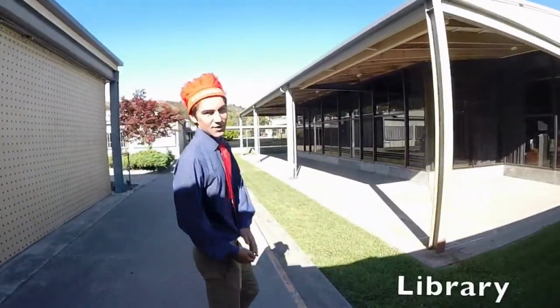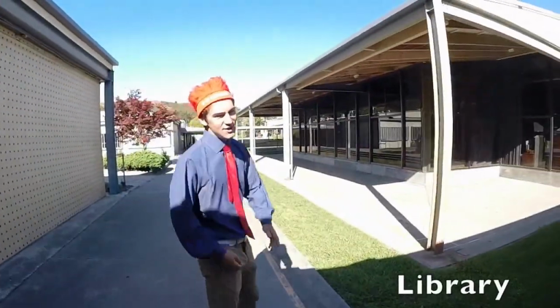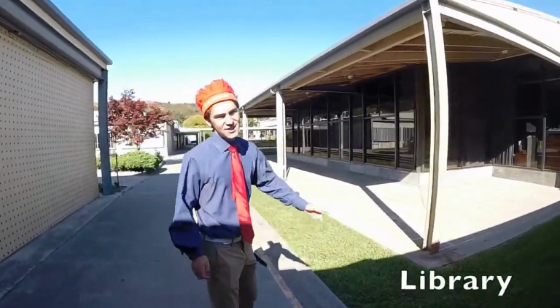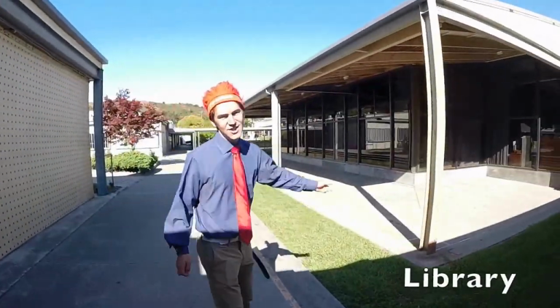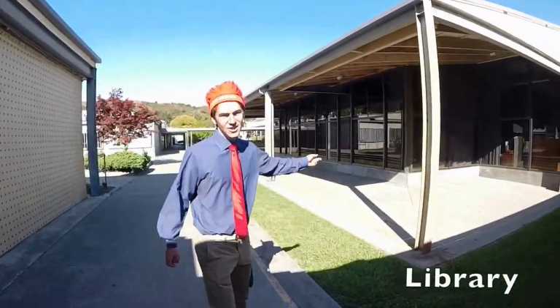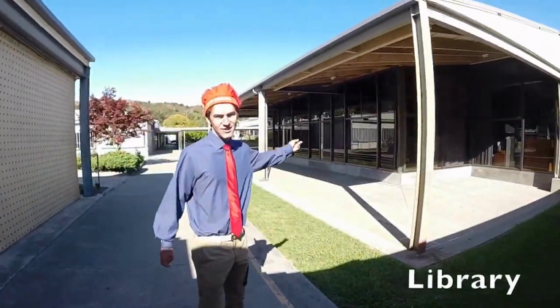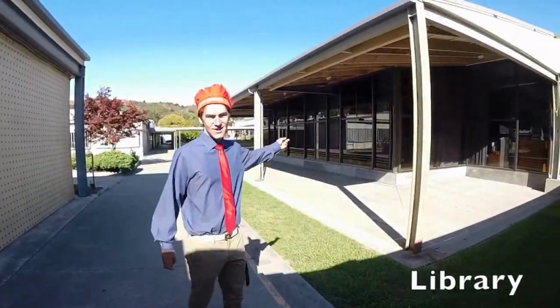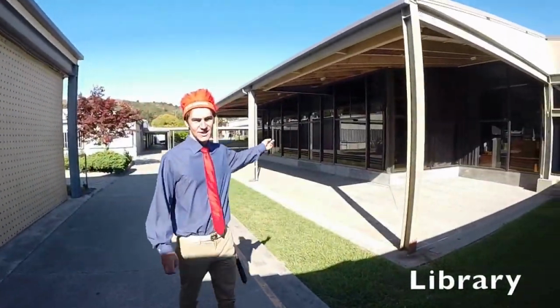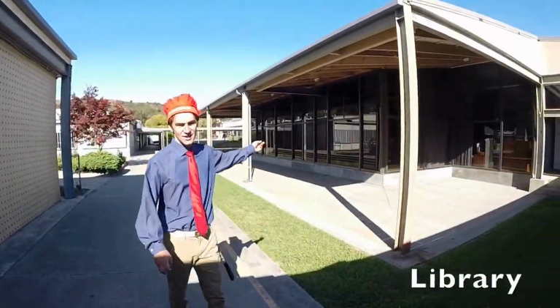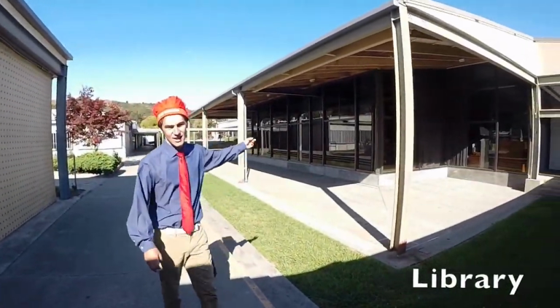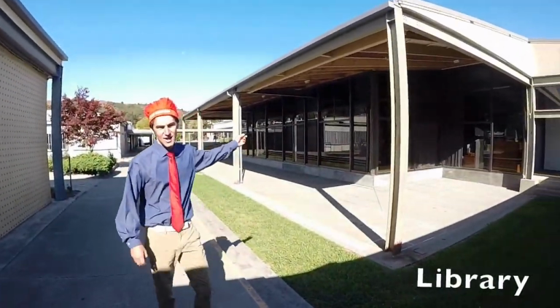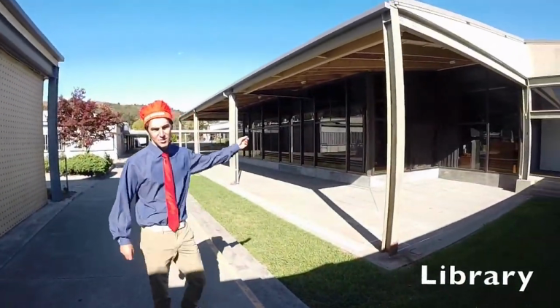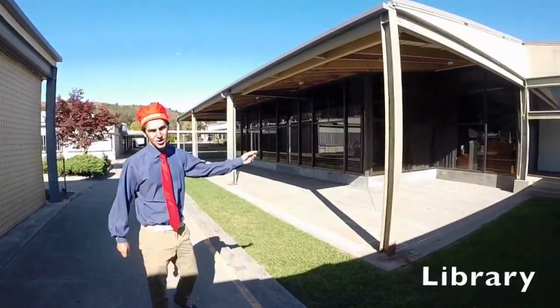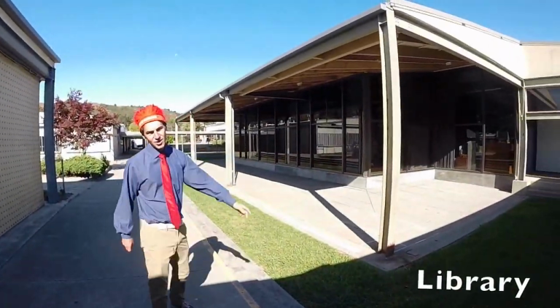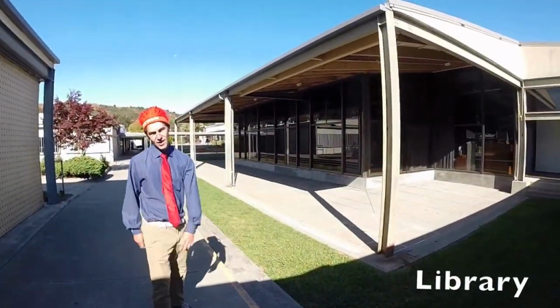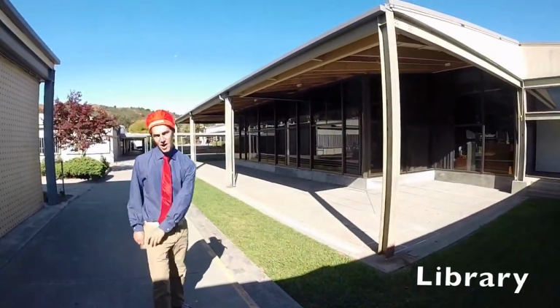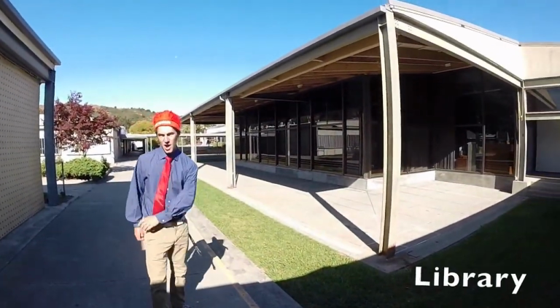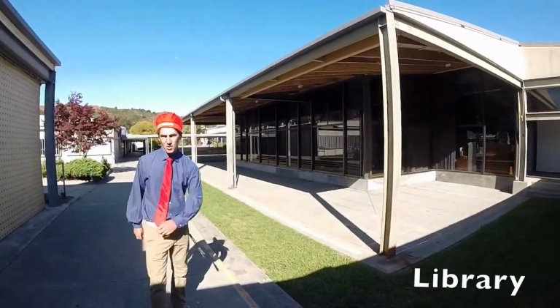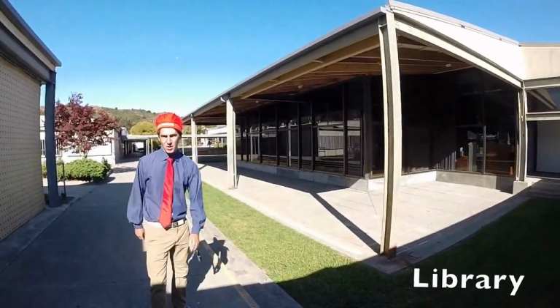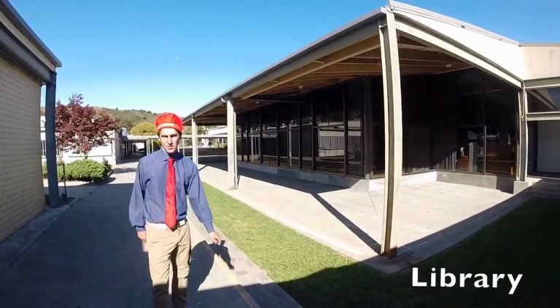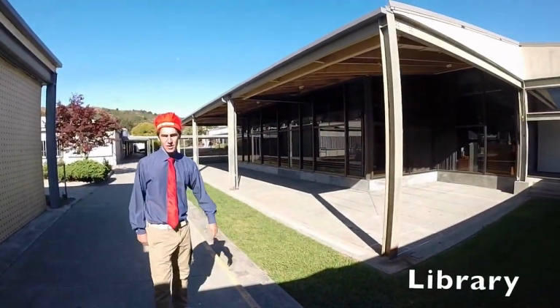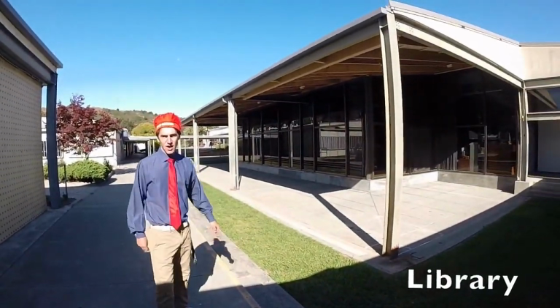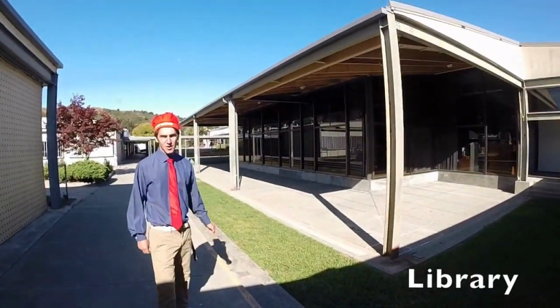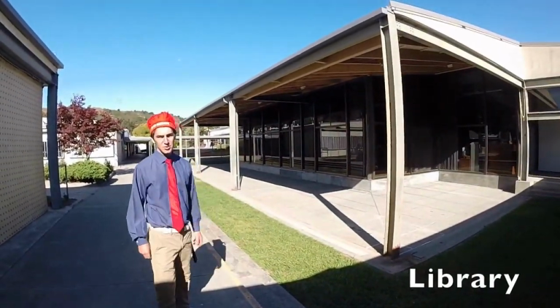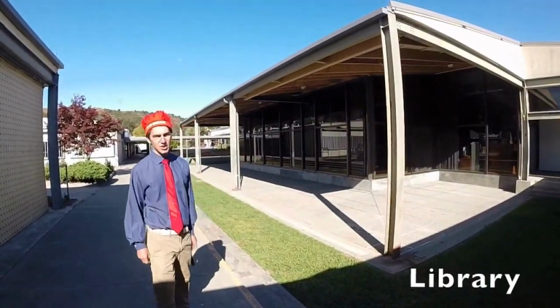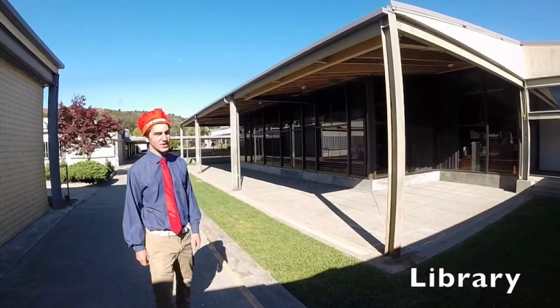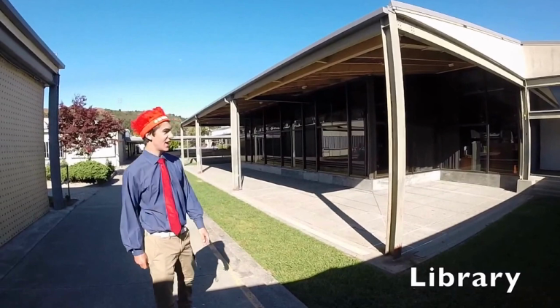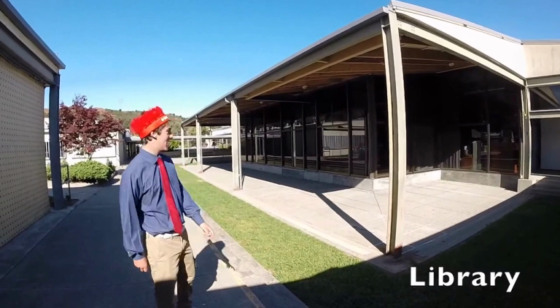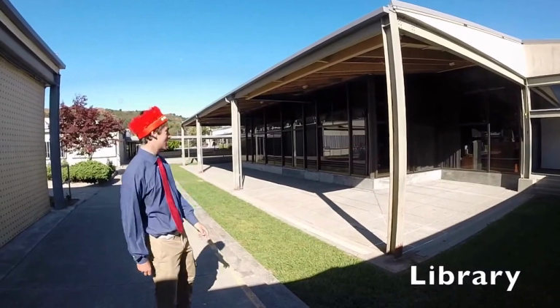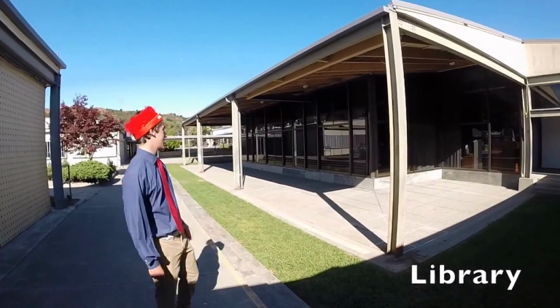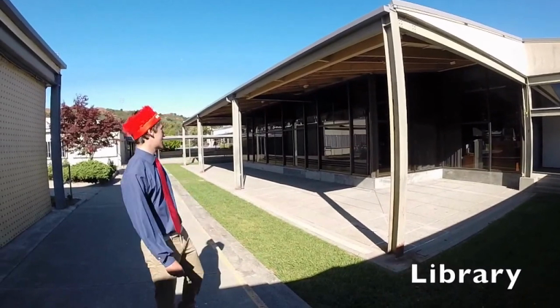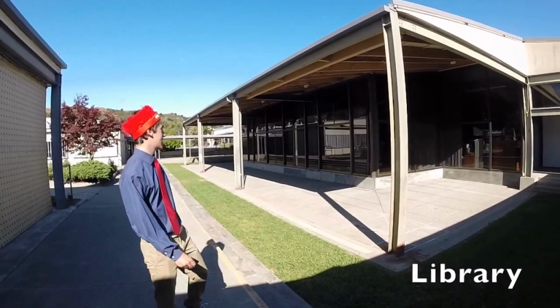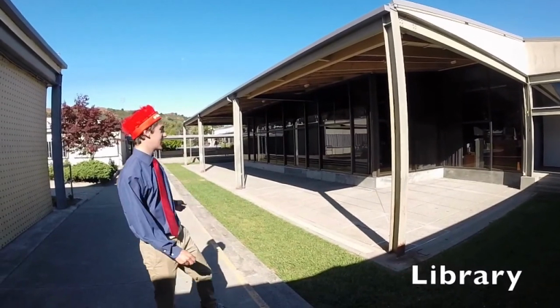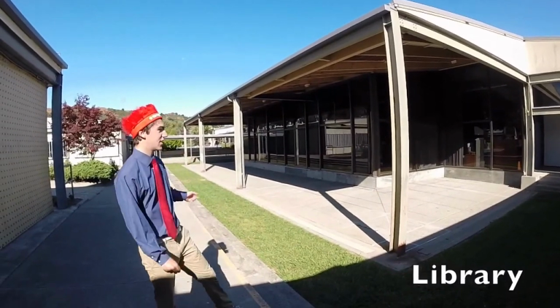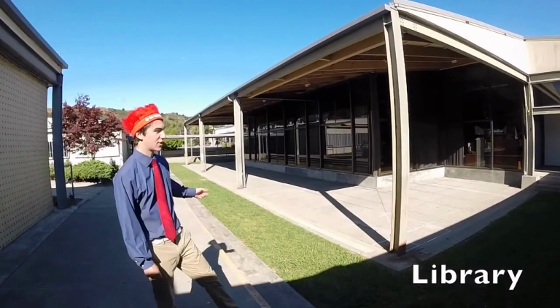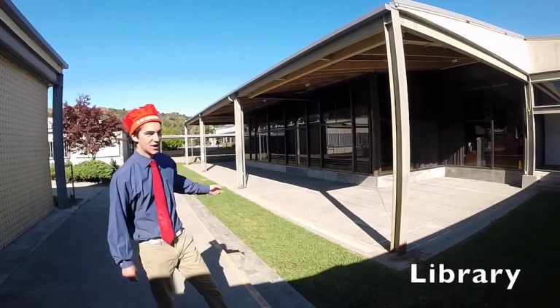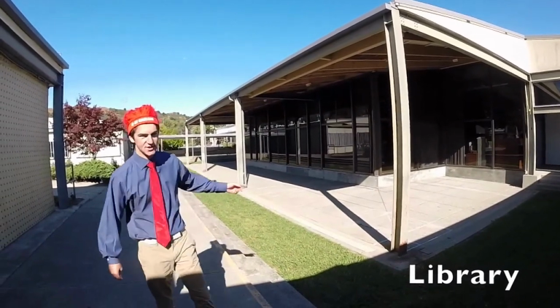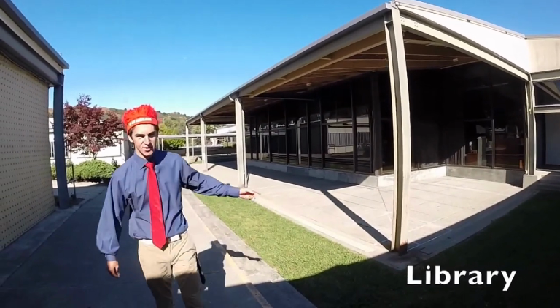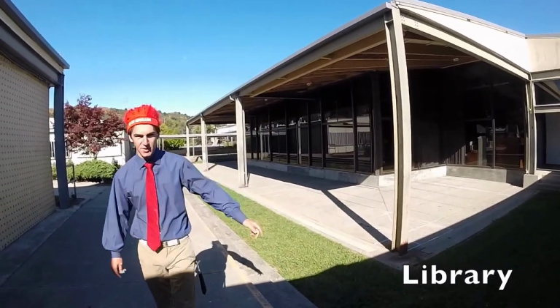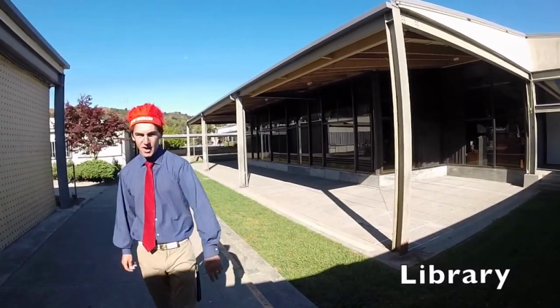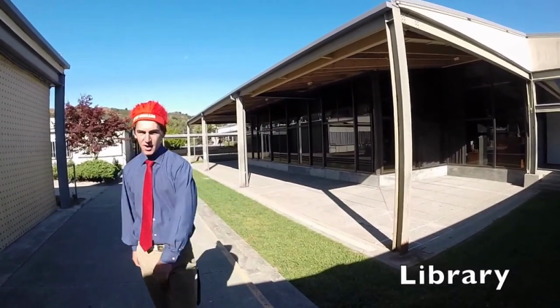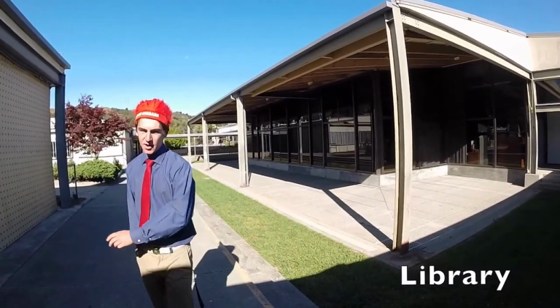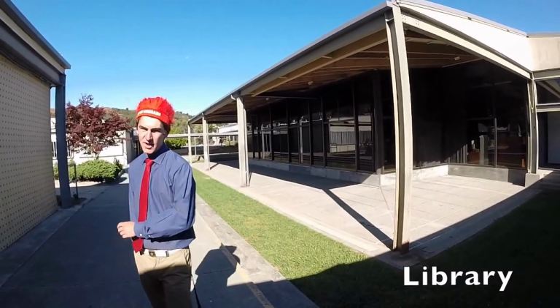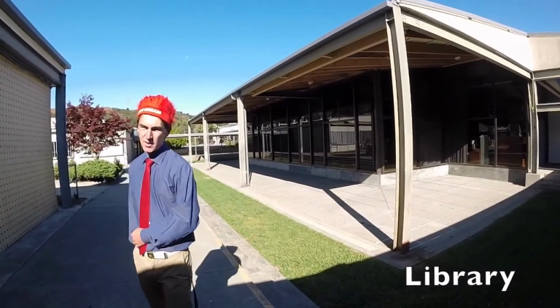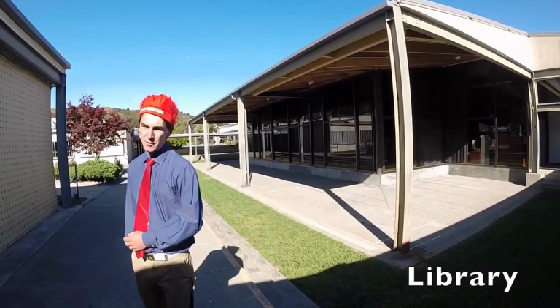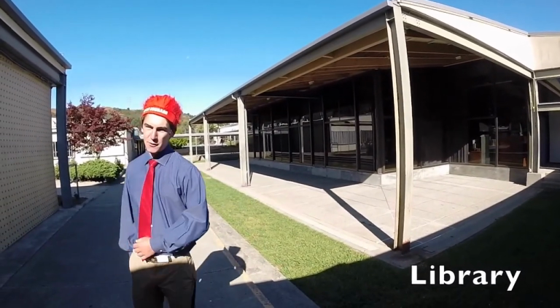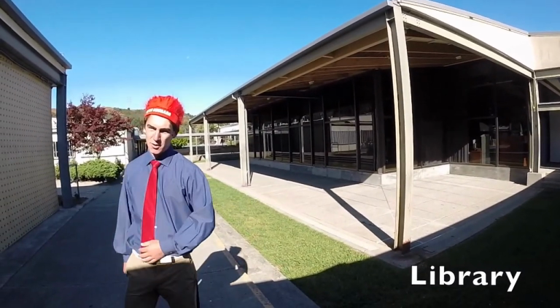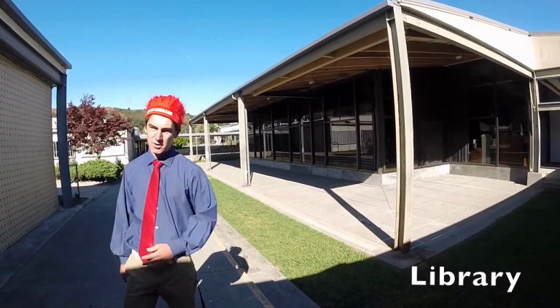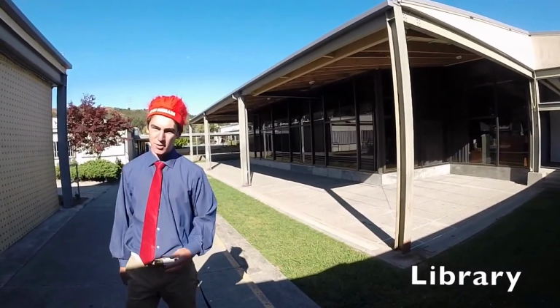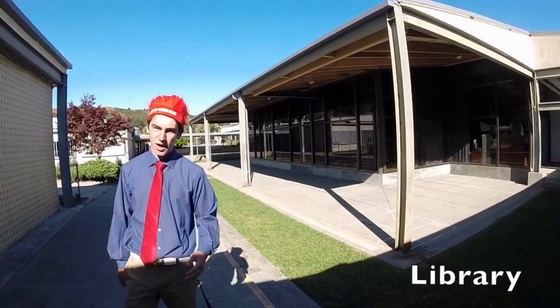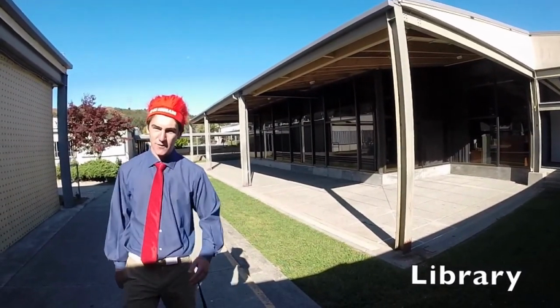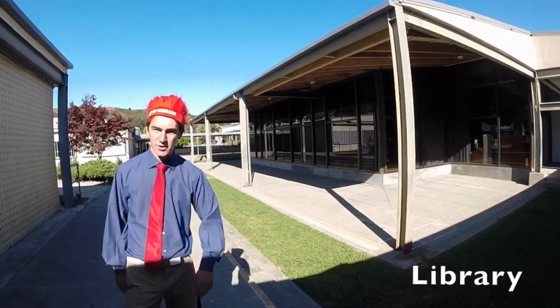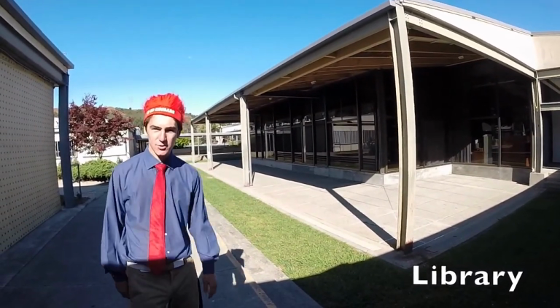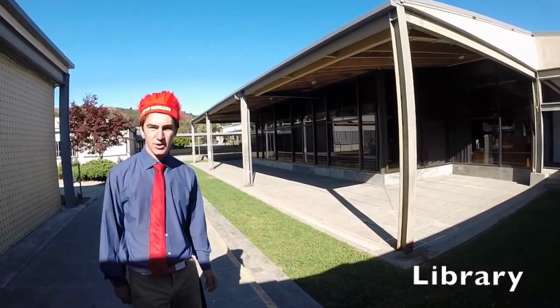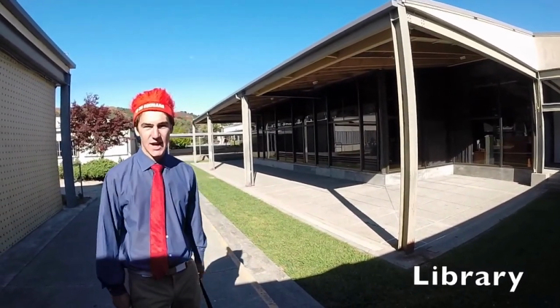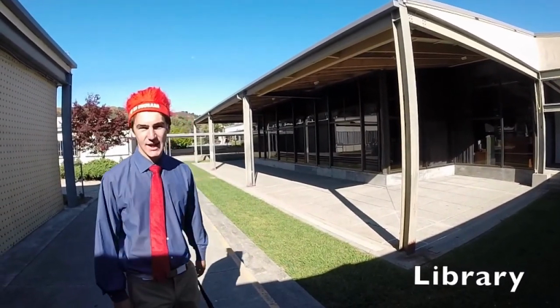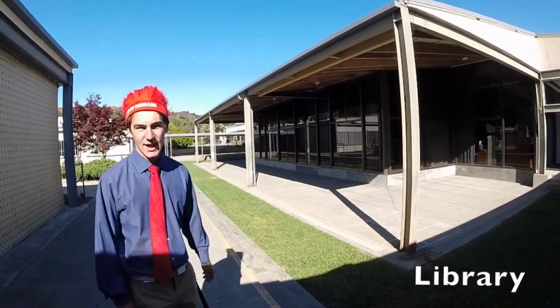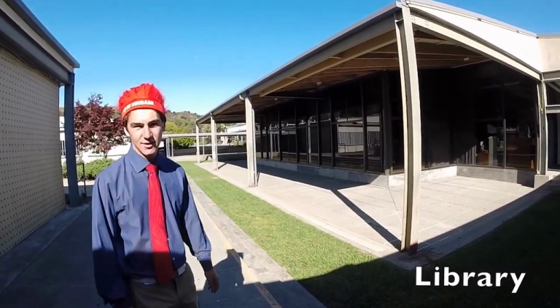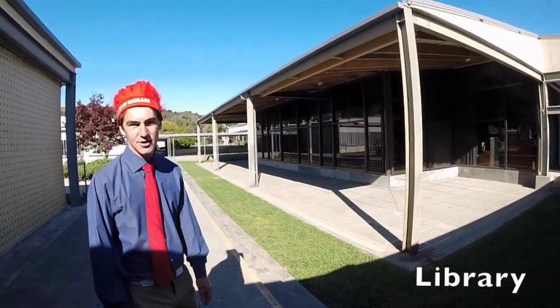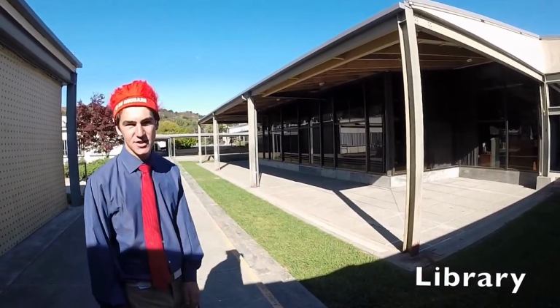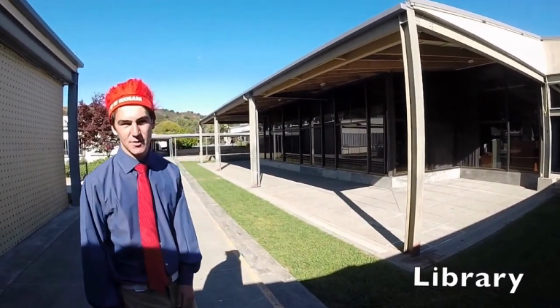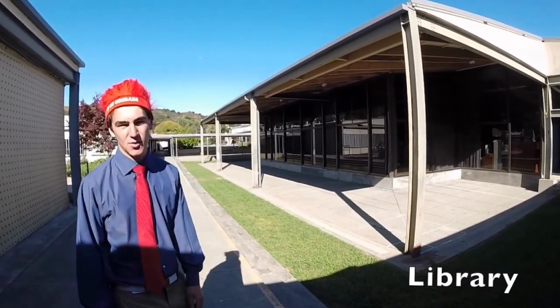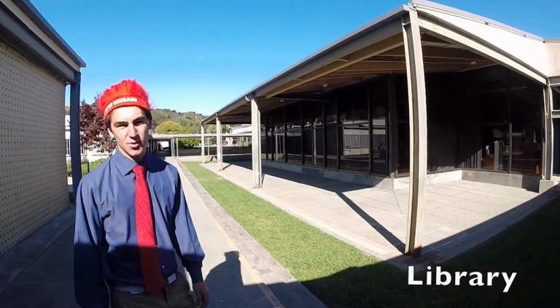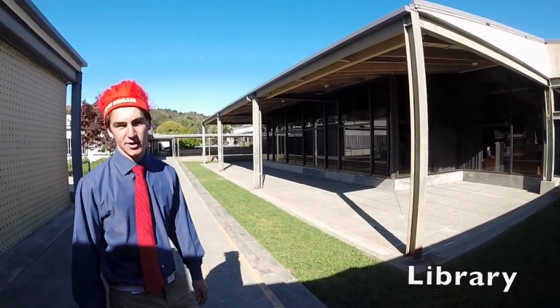This is the library, home of a lot of books, and also the C-Hall classroom. Go there before school or after school to hang out and do some homework.